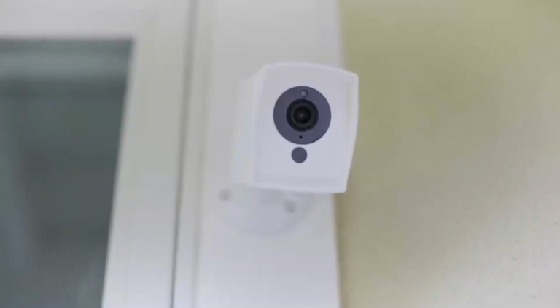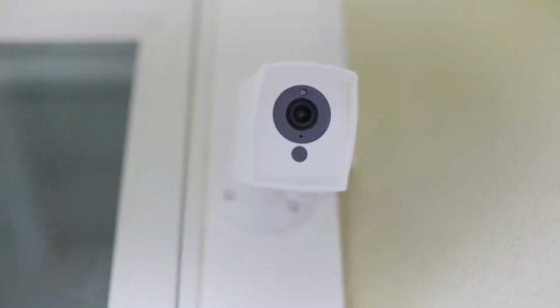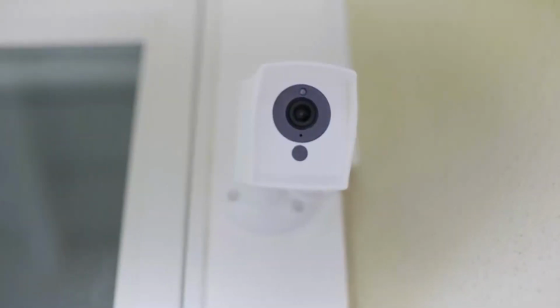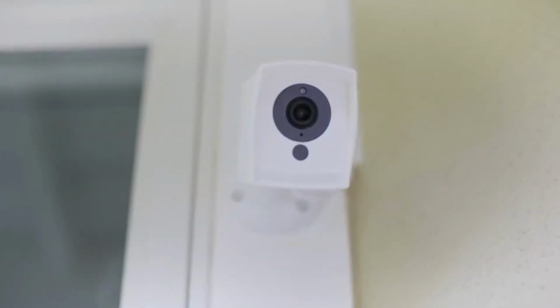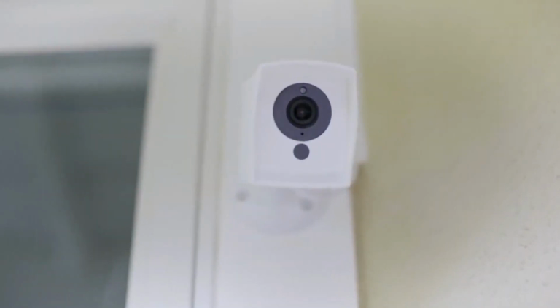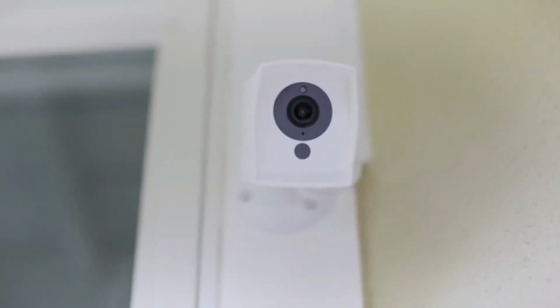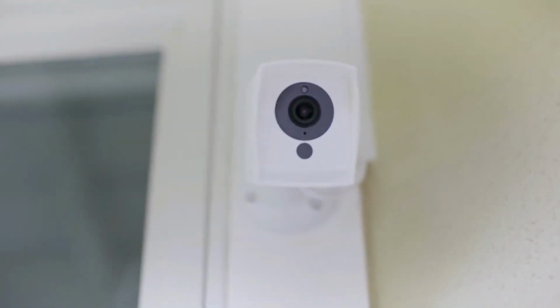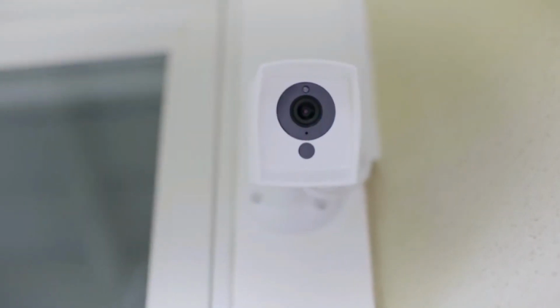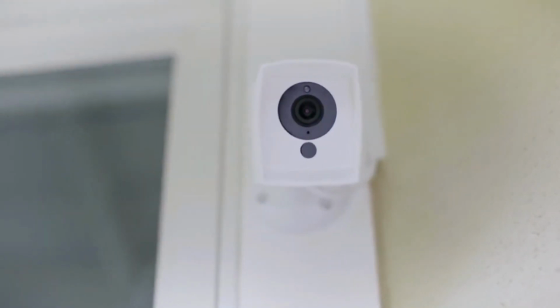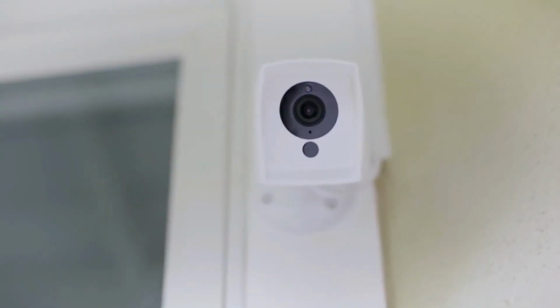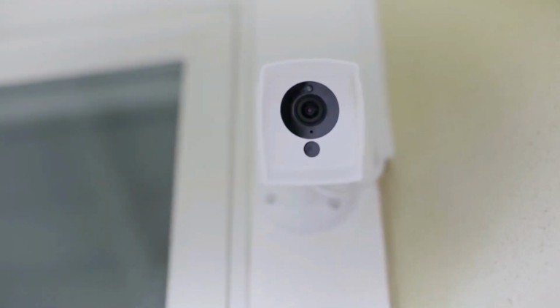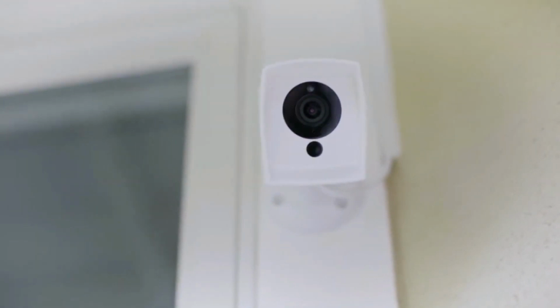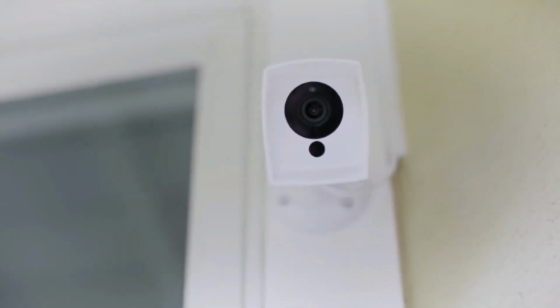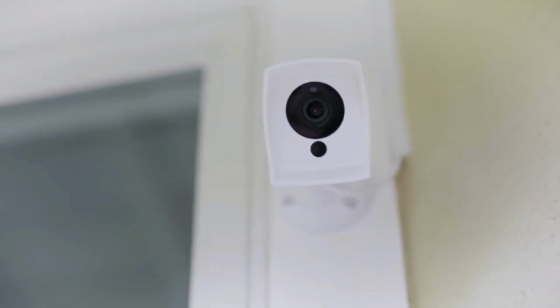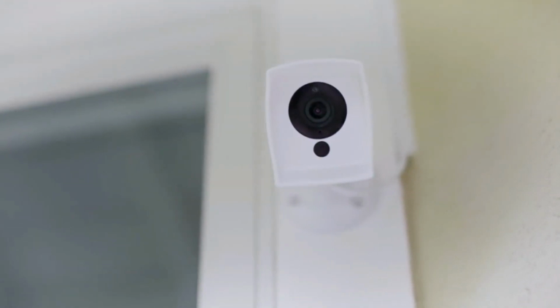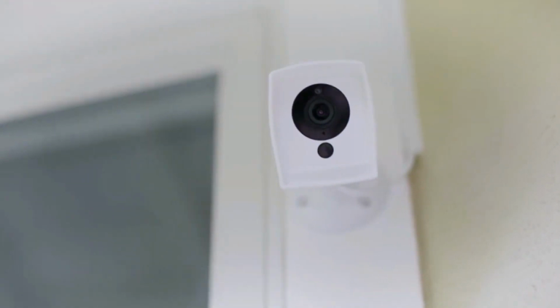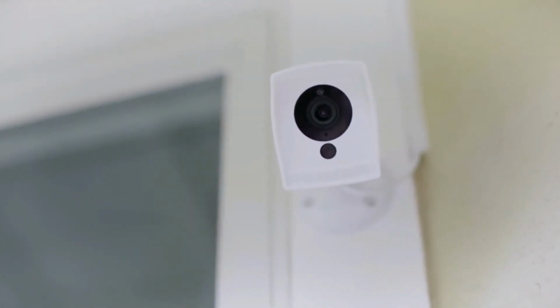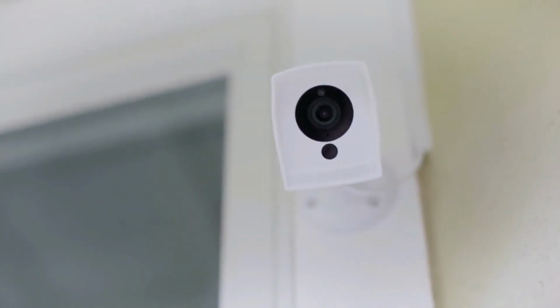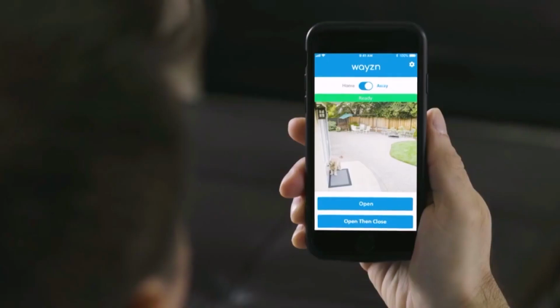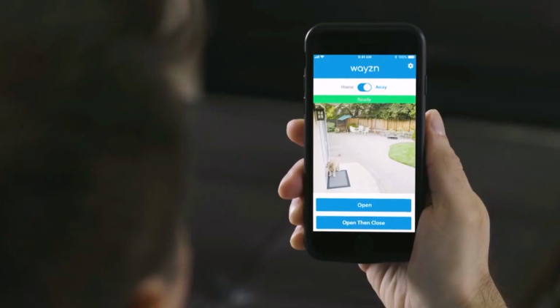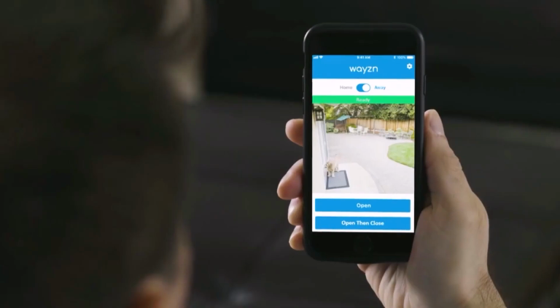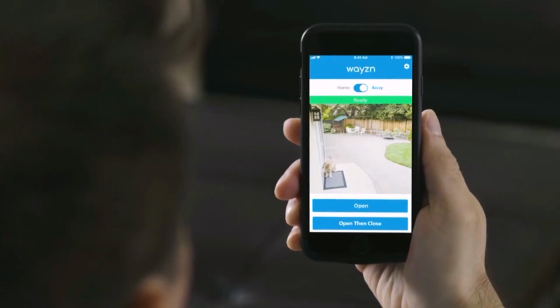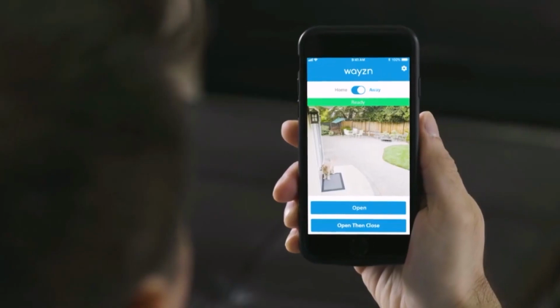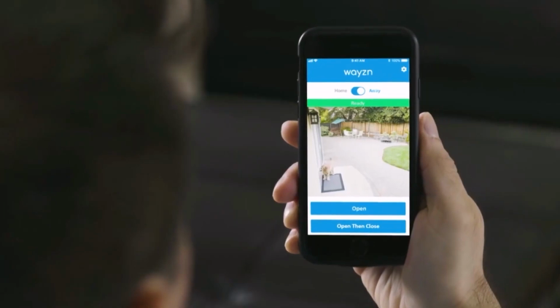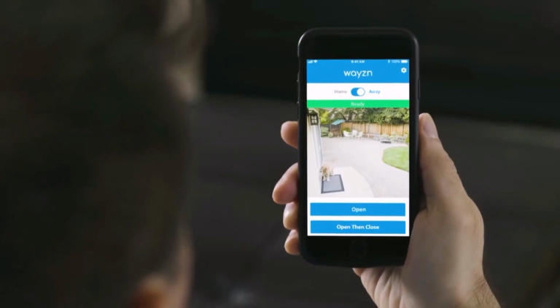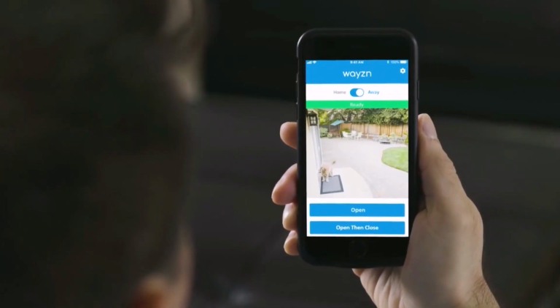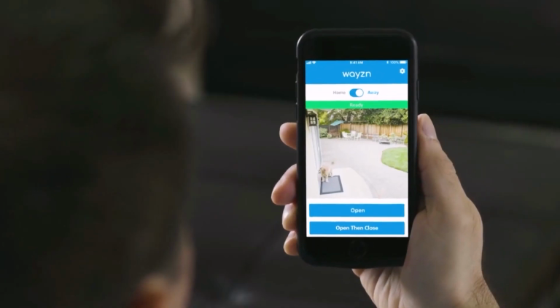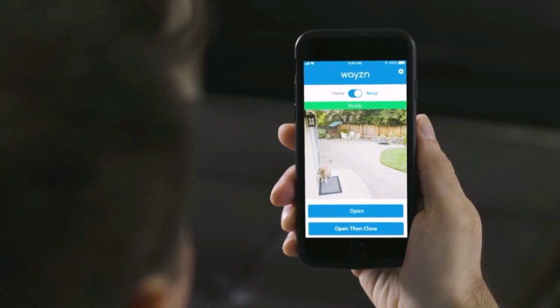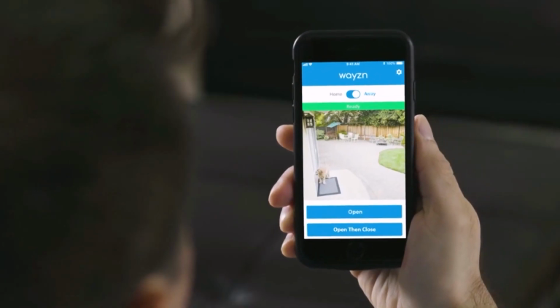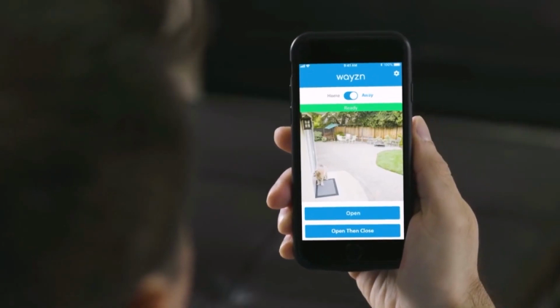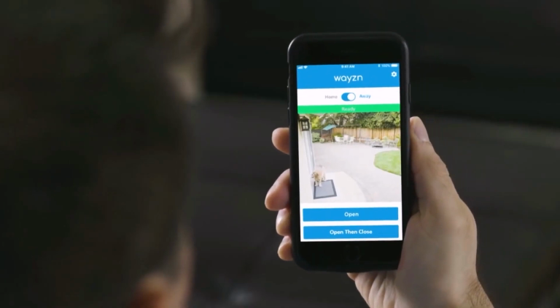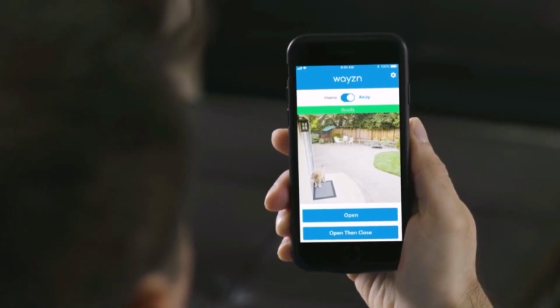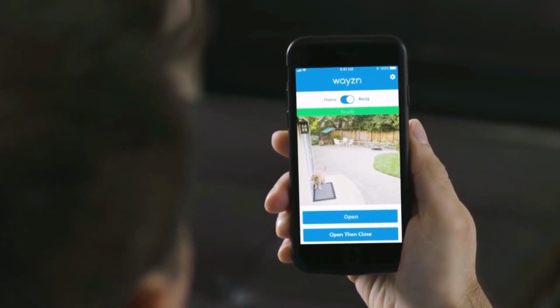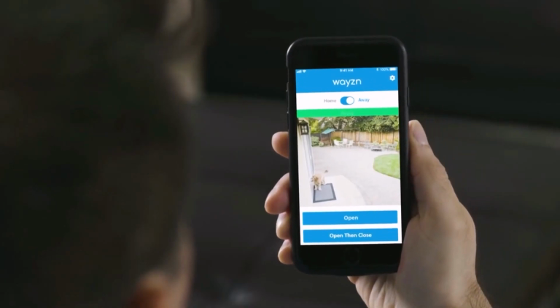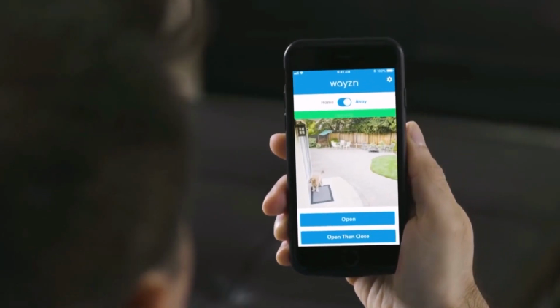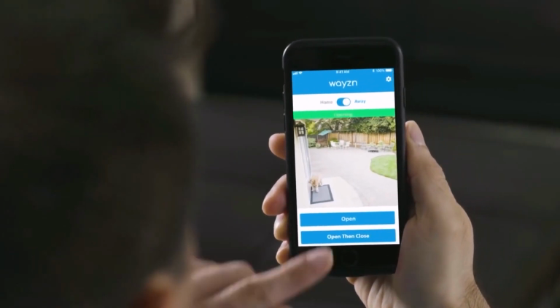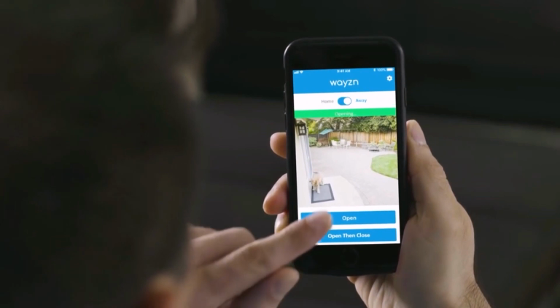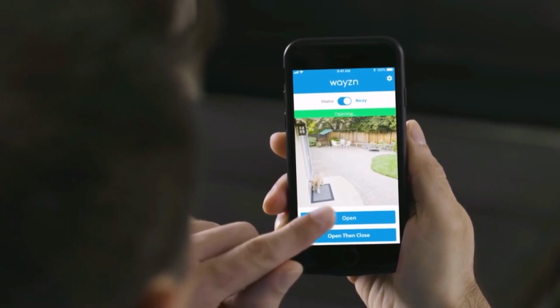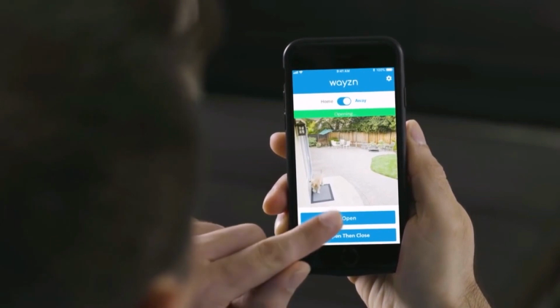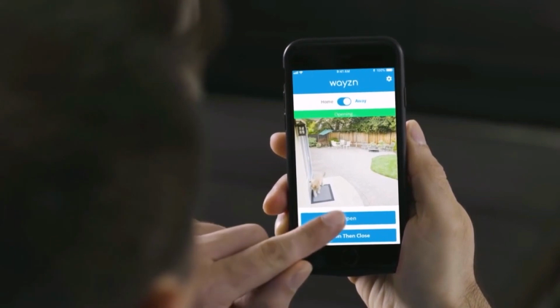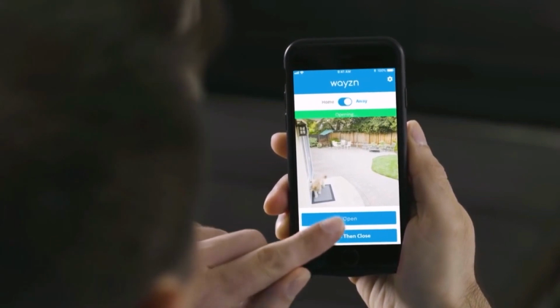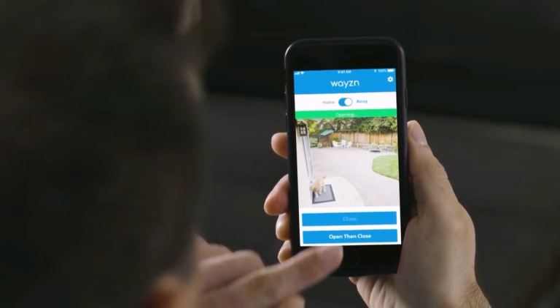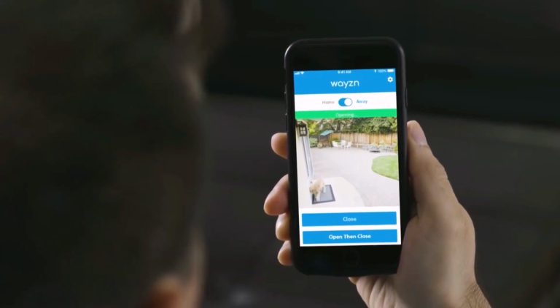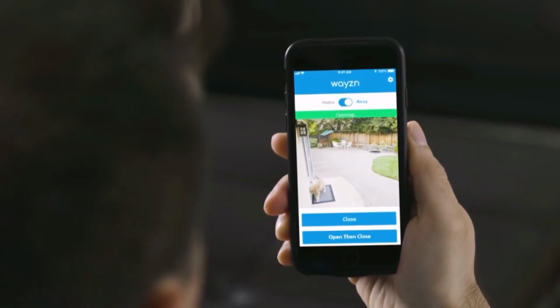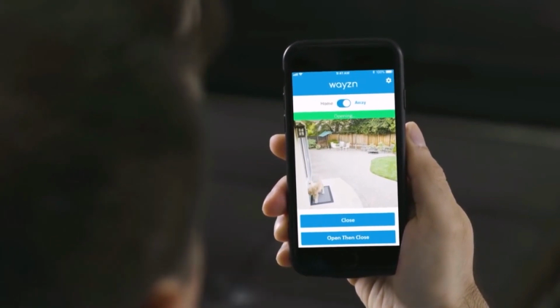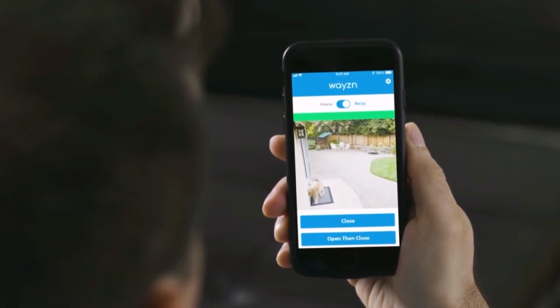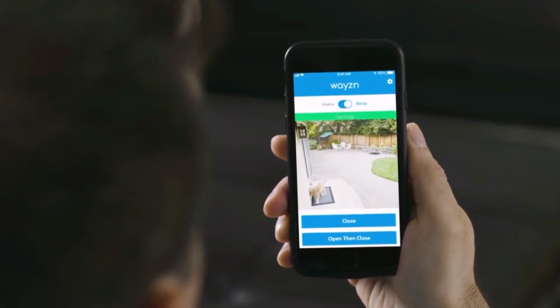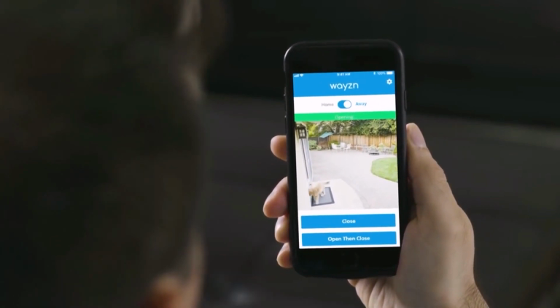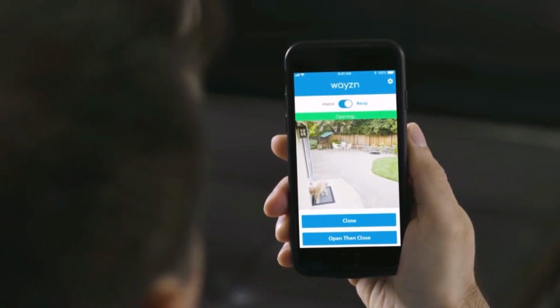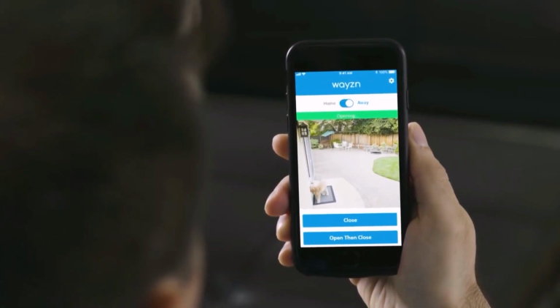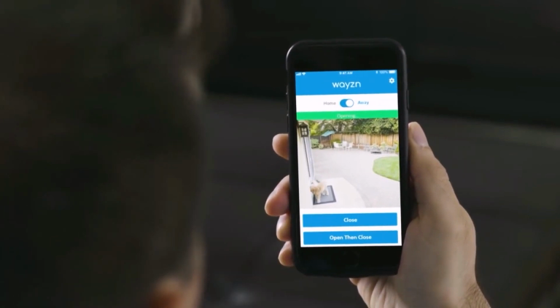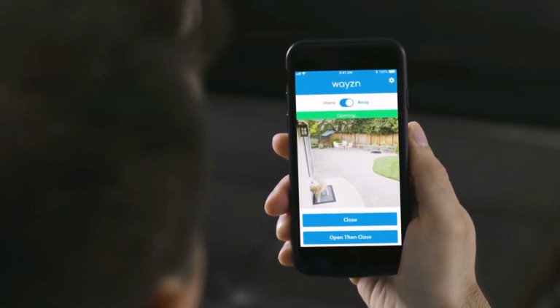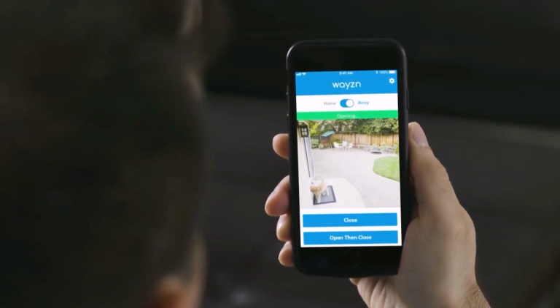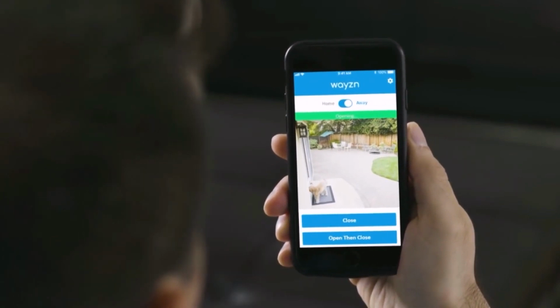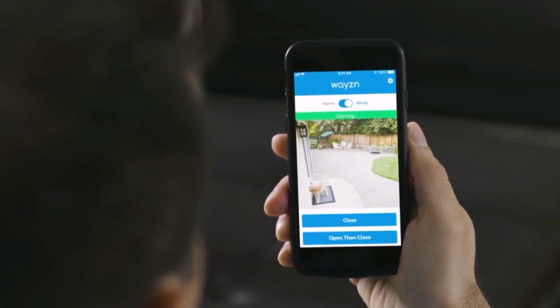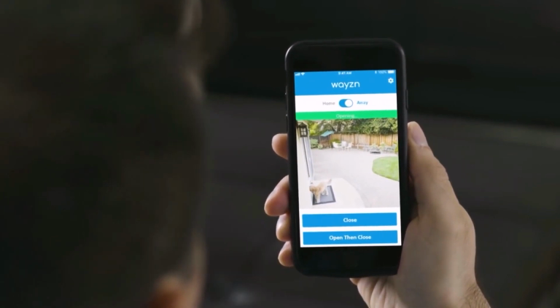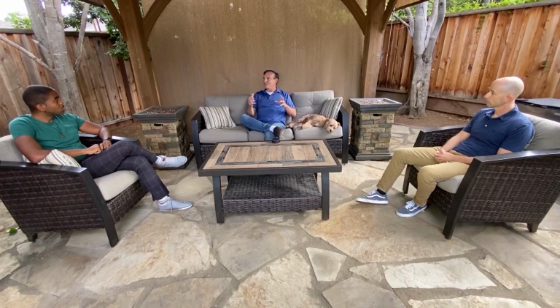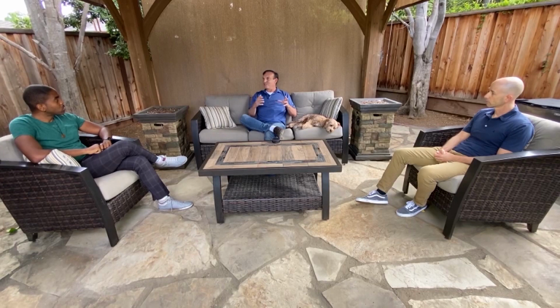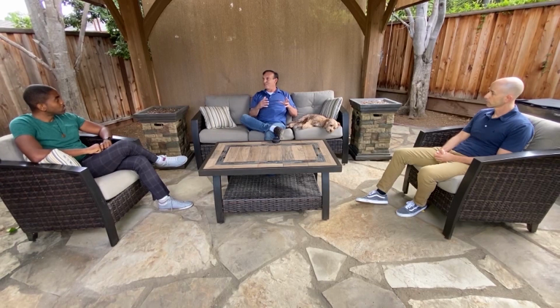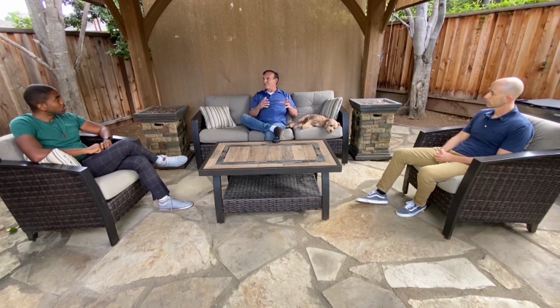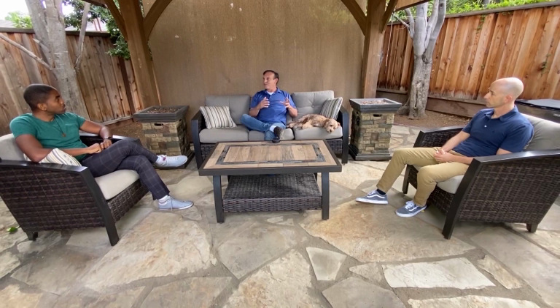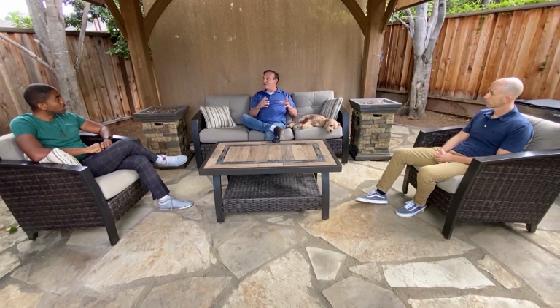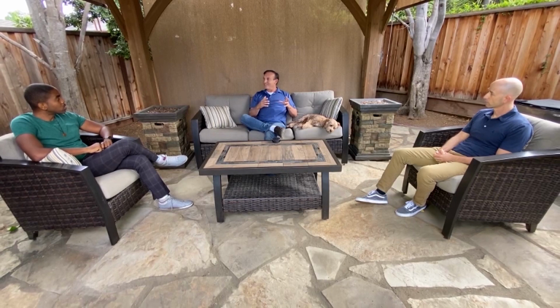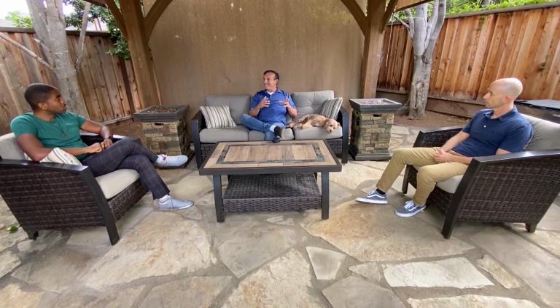When you're away, you can use any security cameras as an indicator that something's in front of the door, and then use the app to open and close the door remotely.